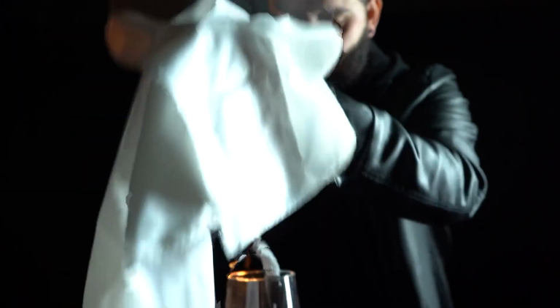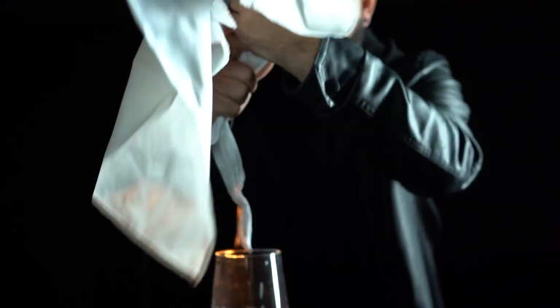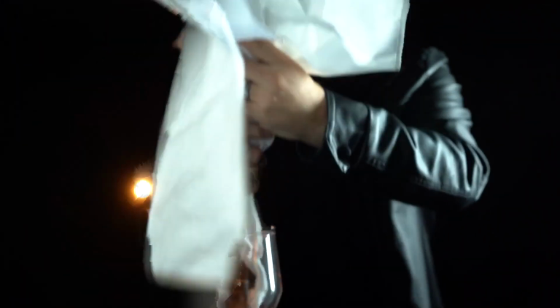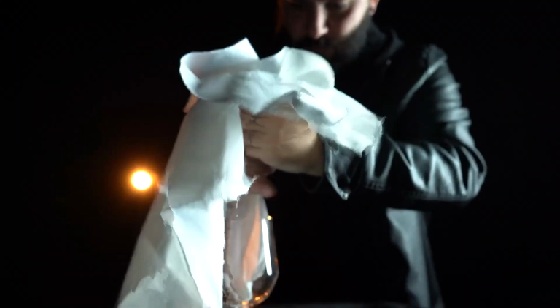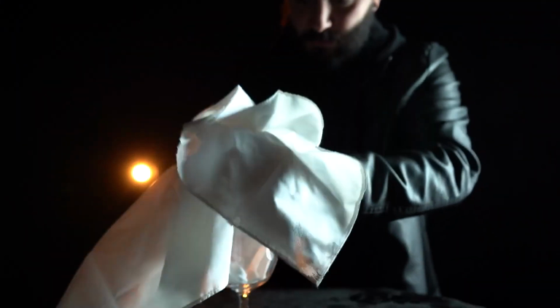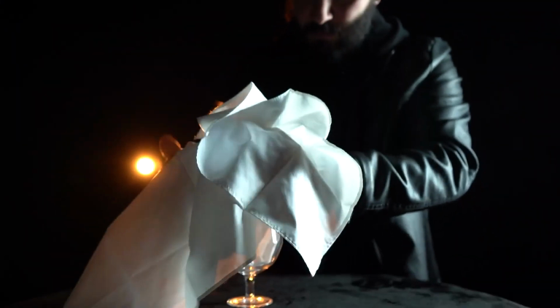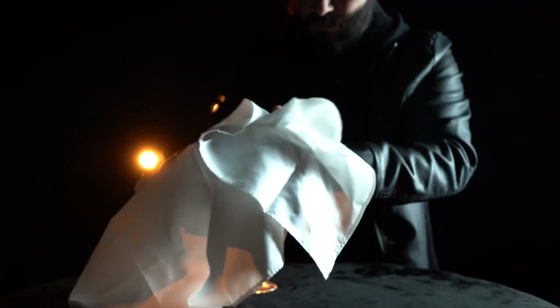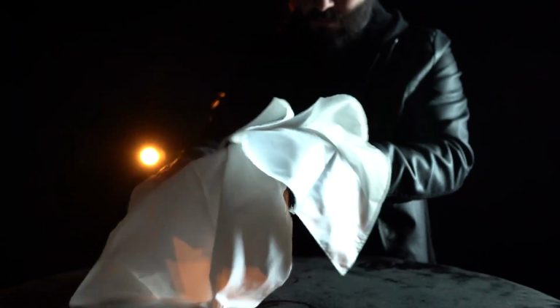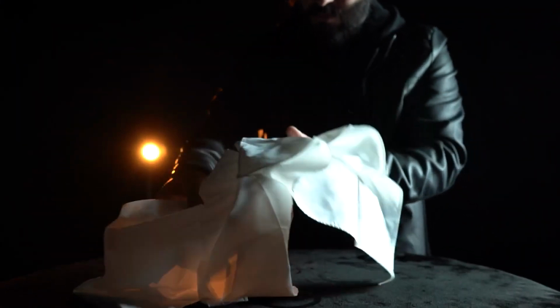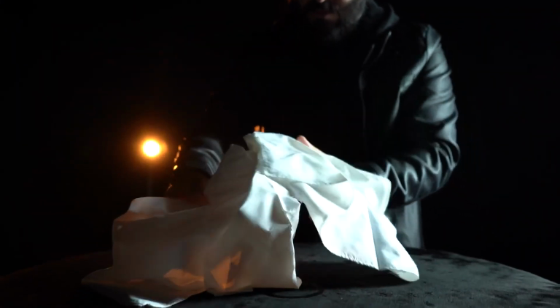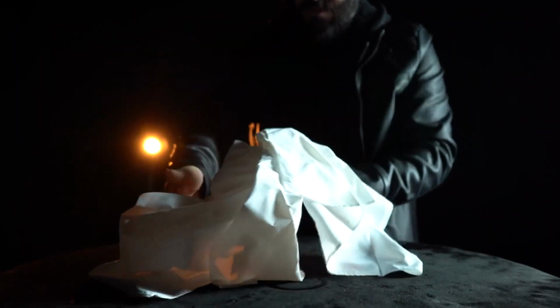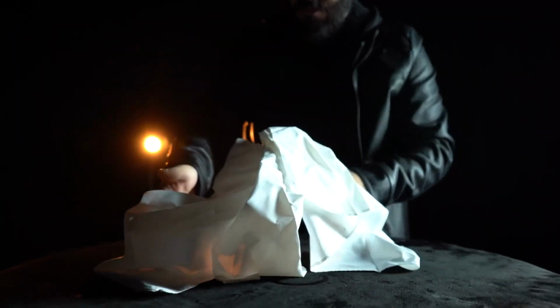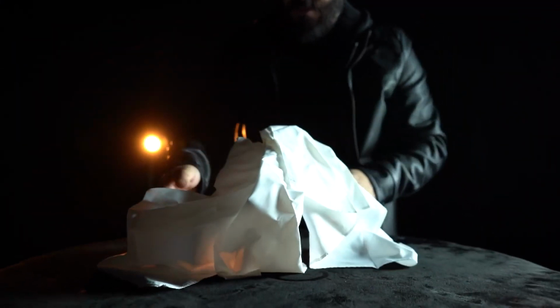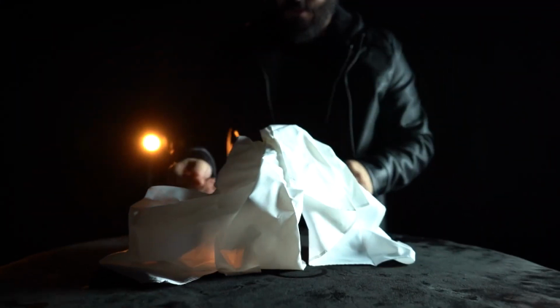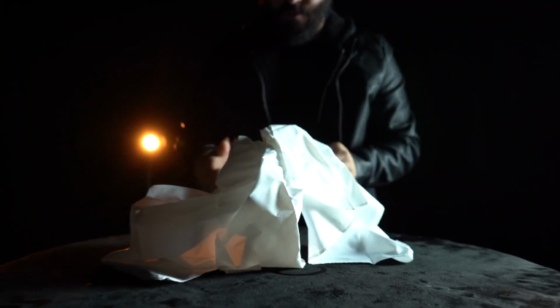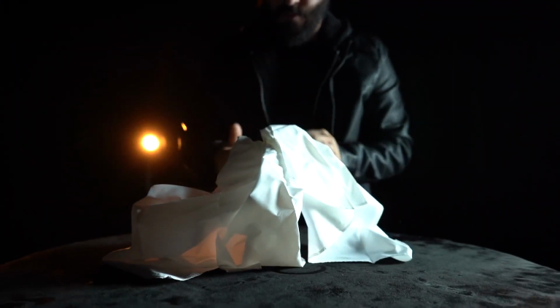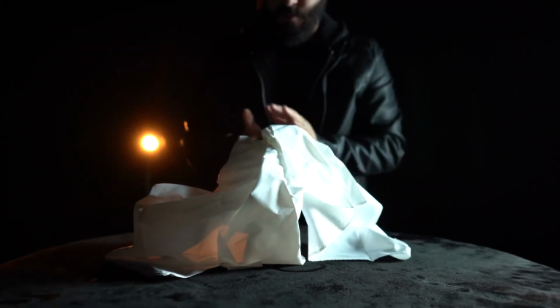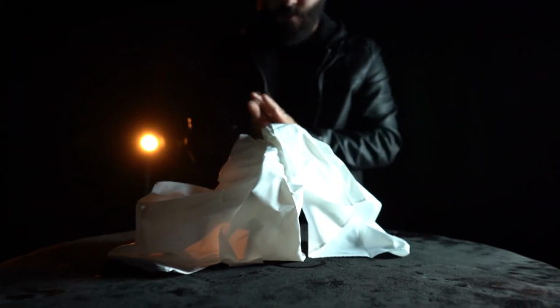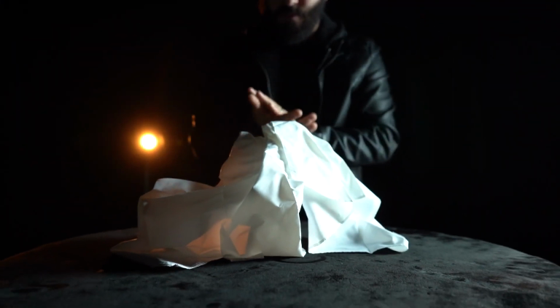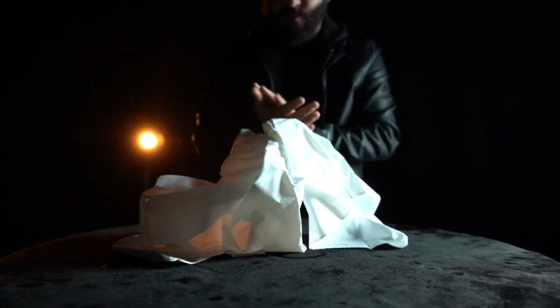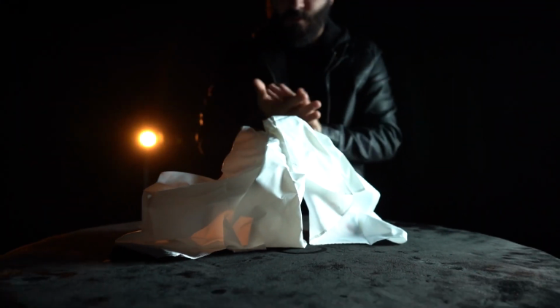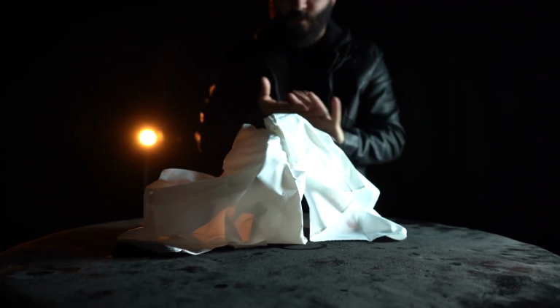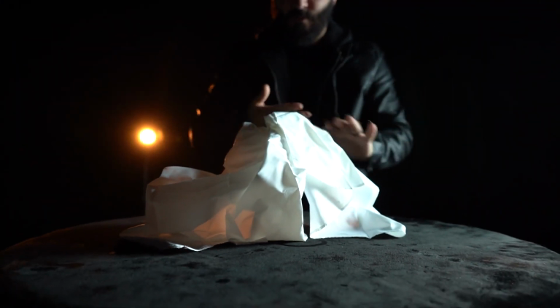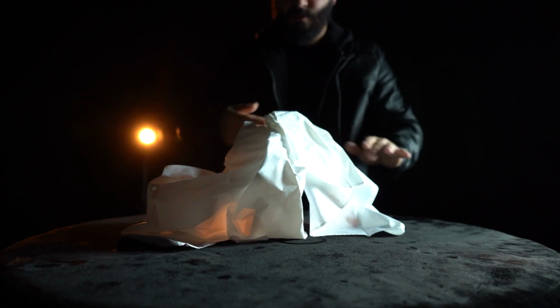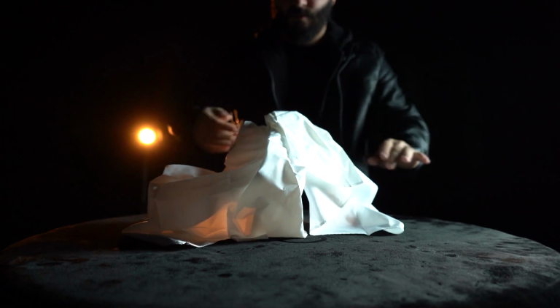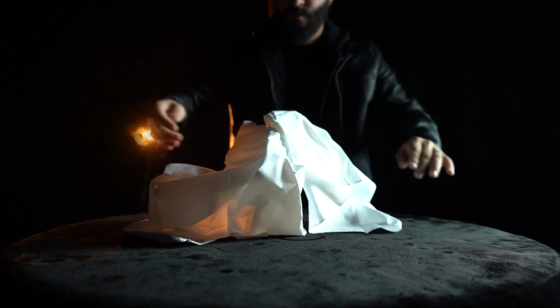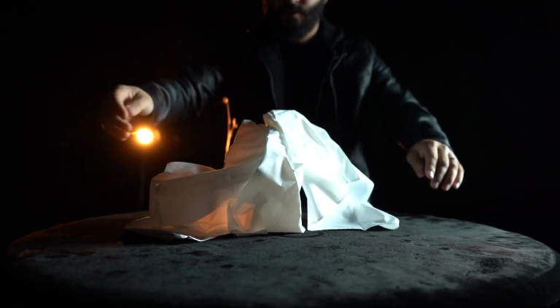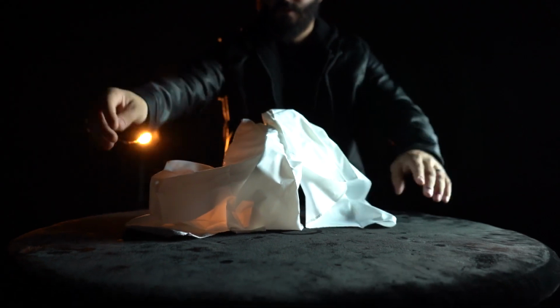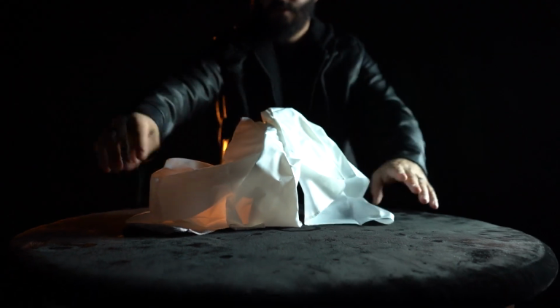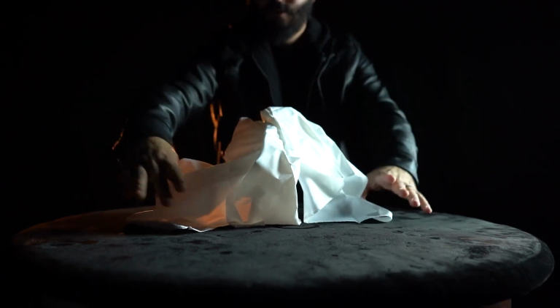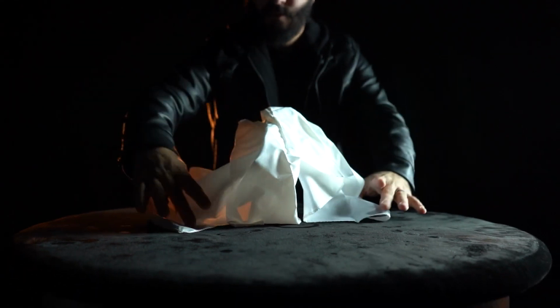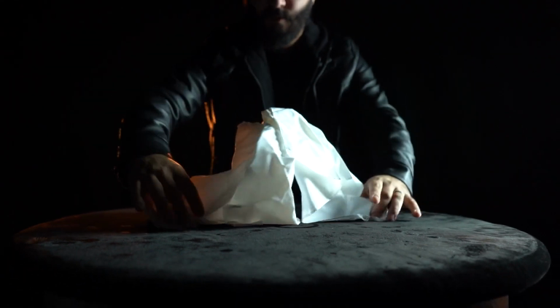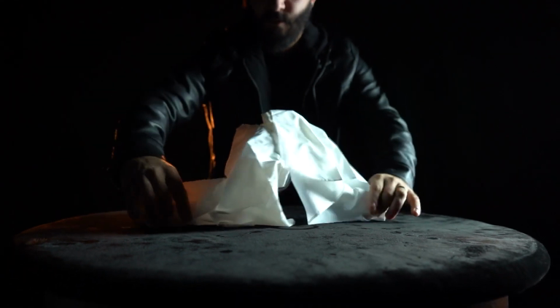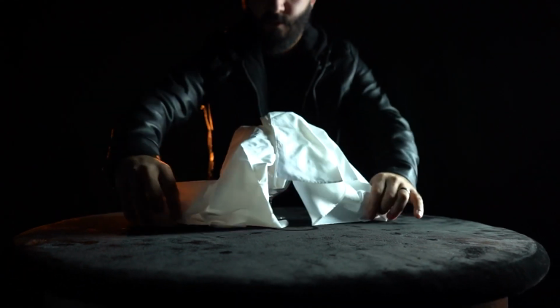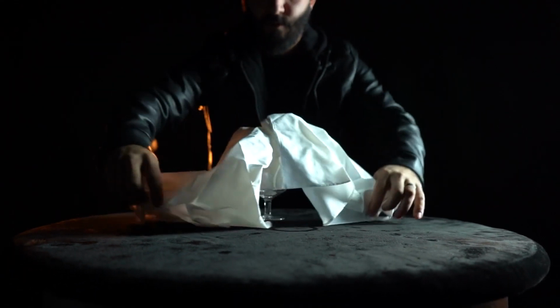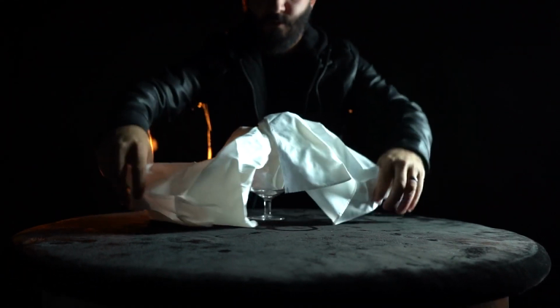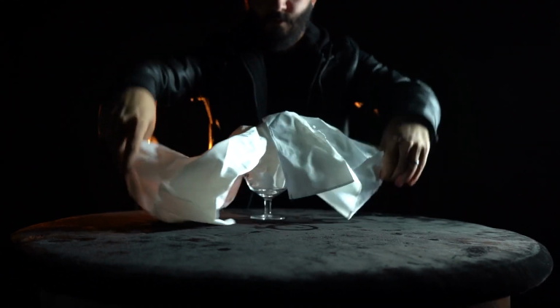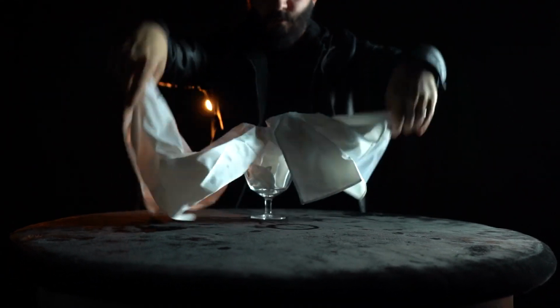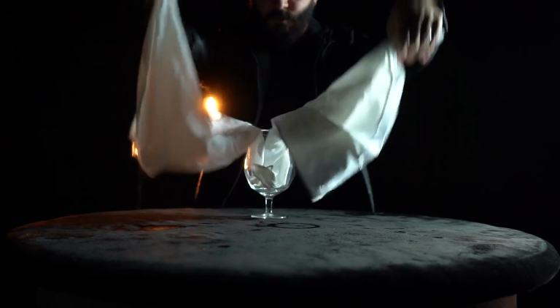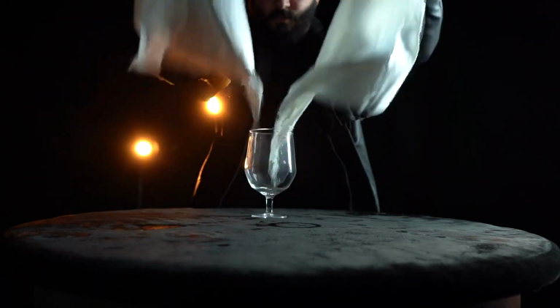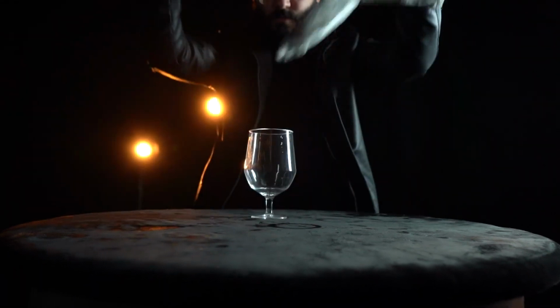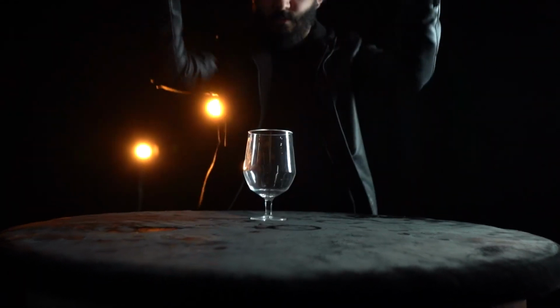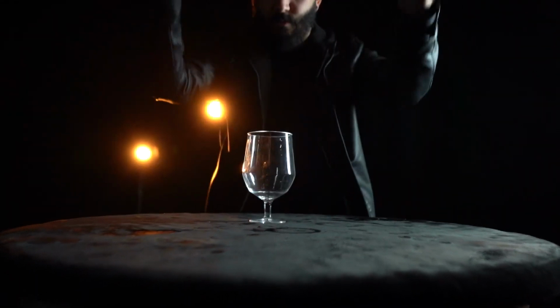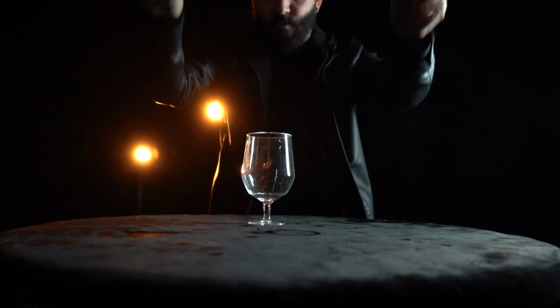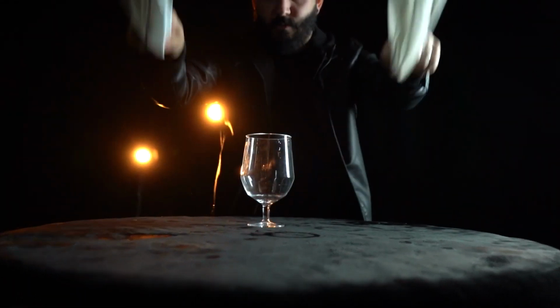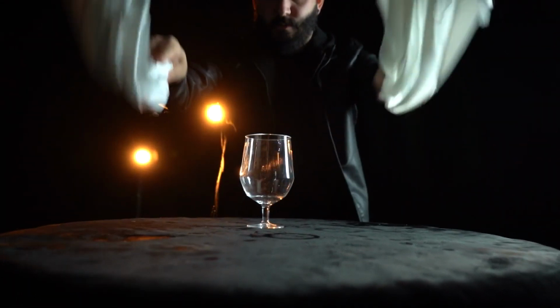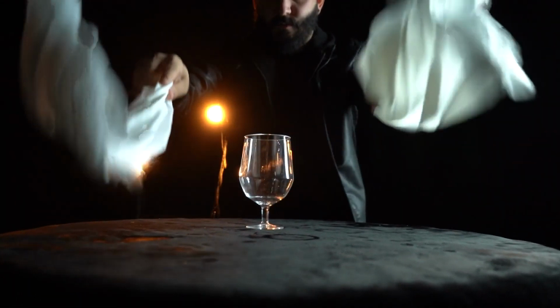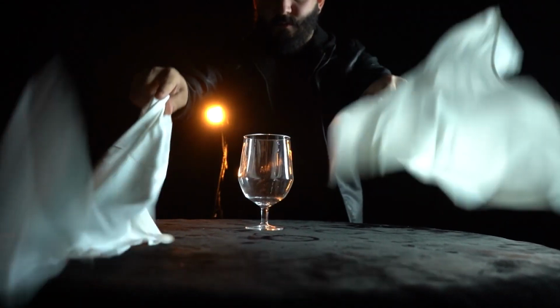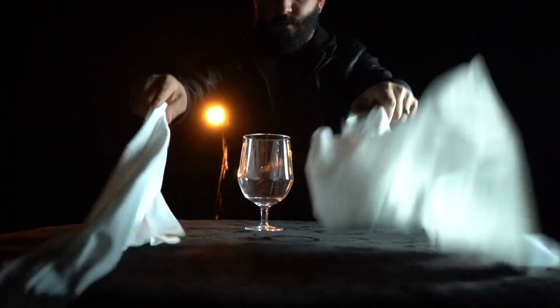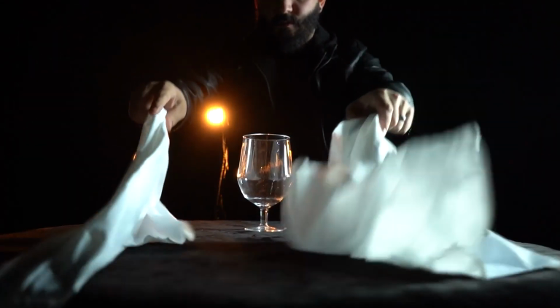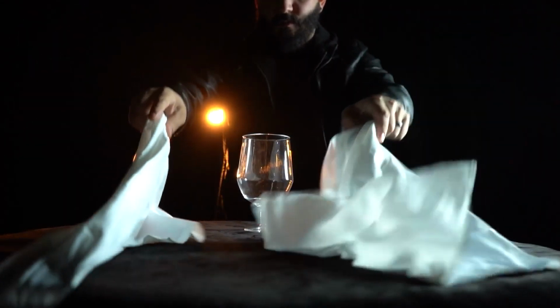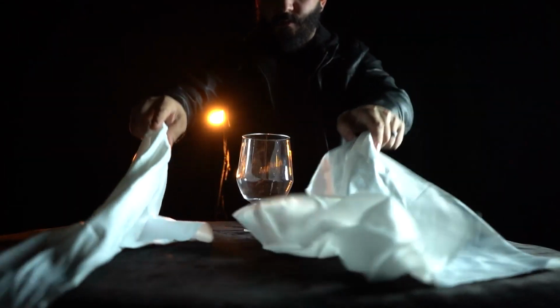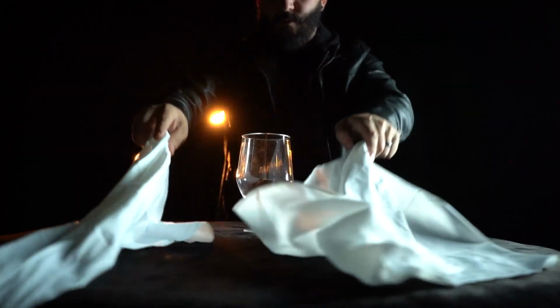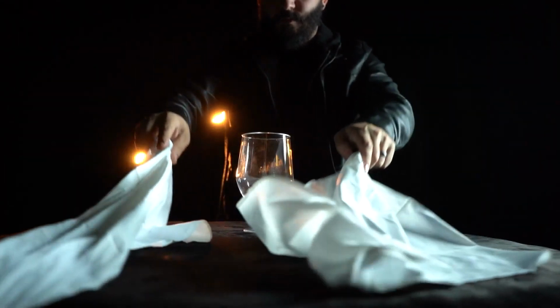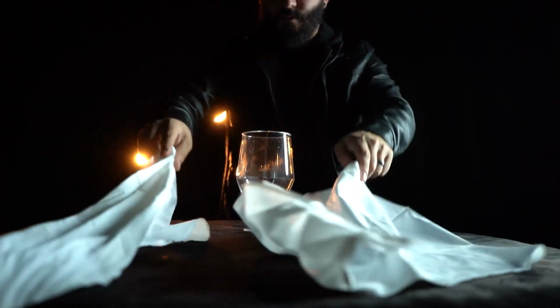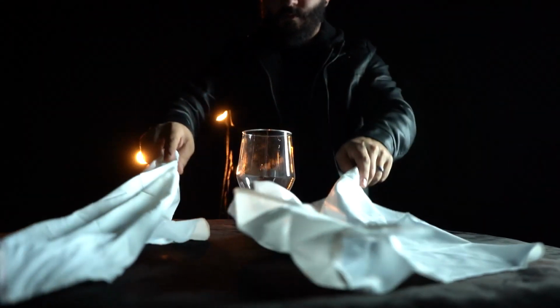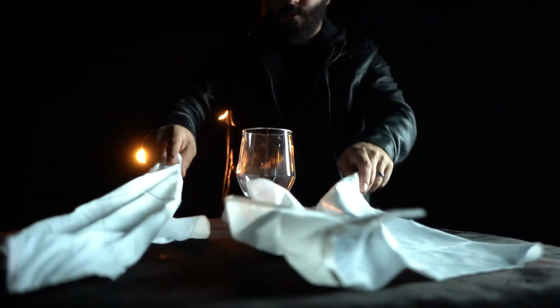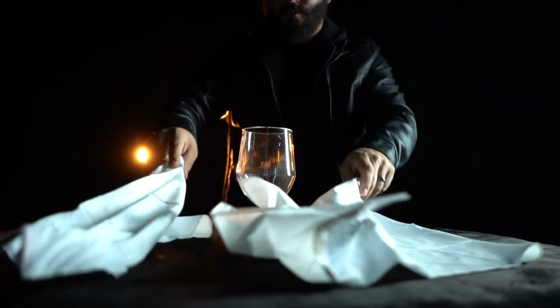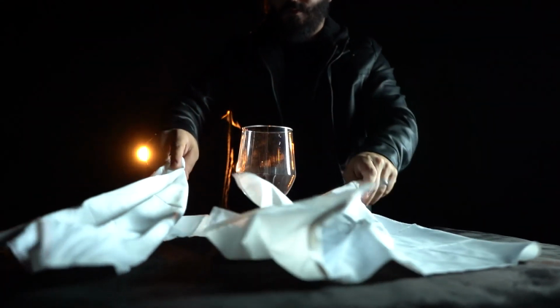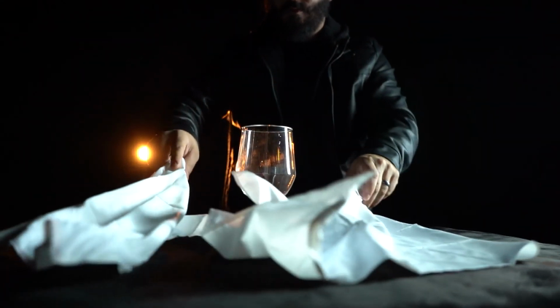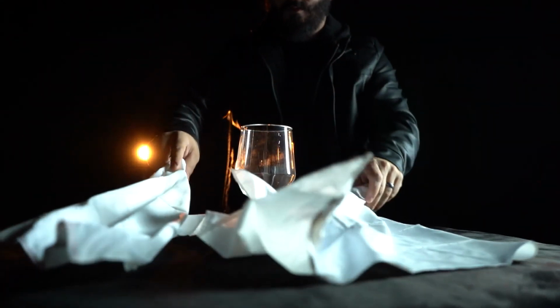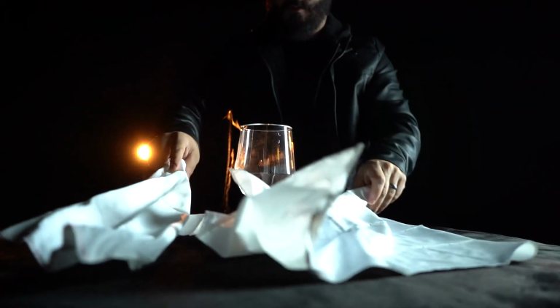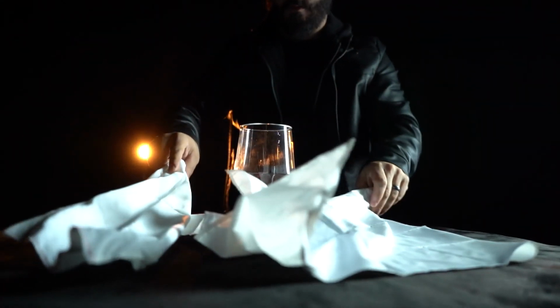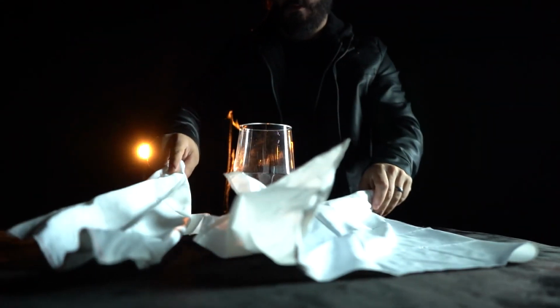Then, without any moves, the knot vanishes and the handkerchiefs are 100% separated.